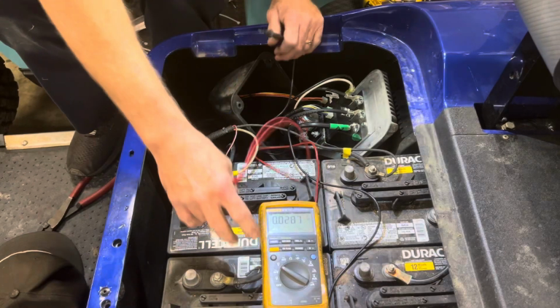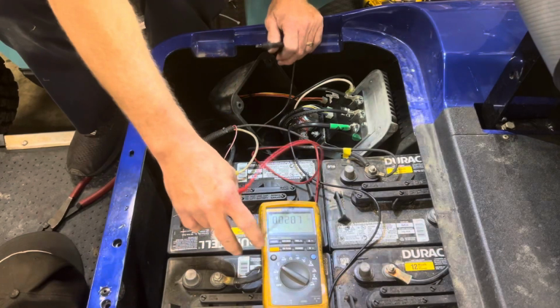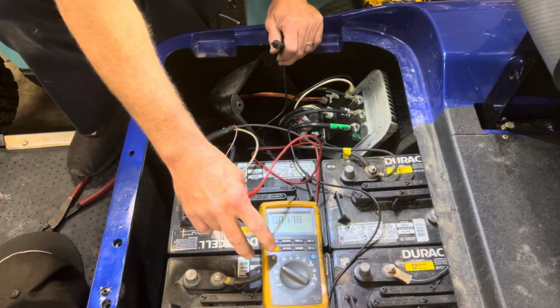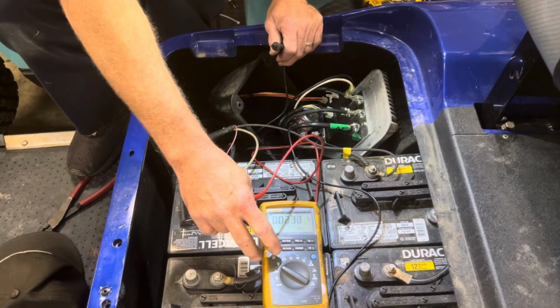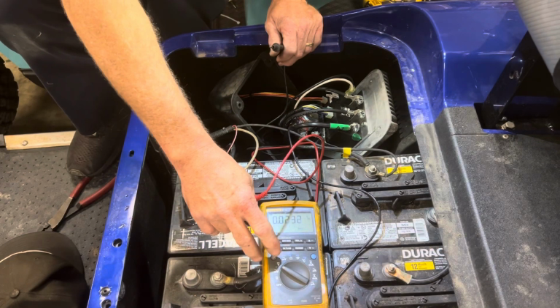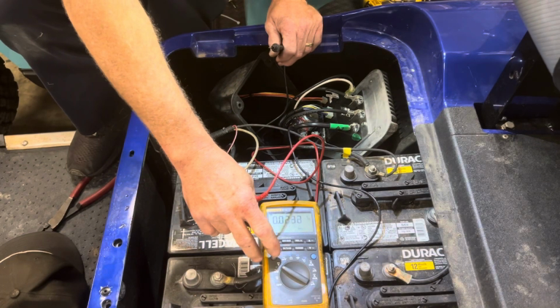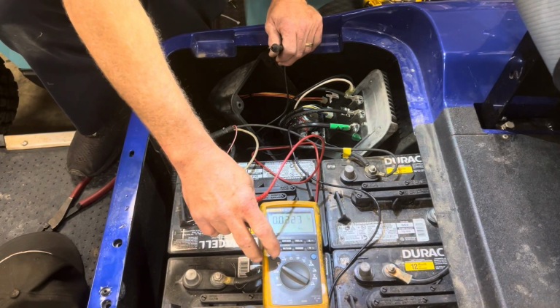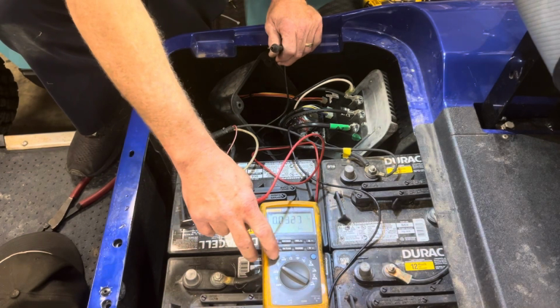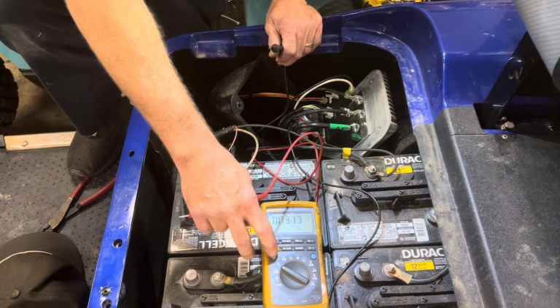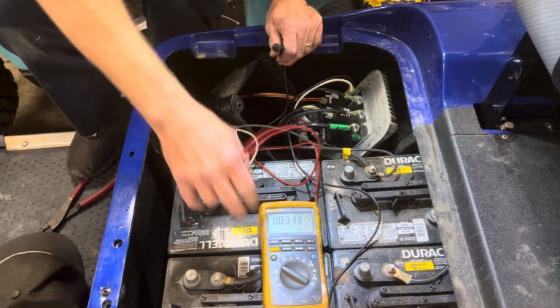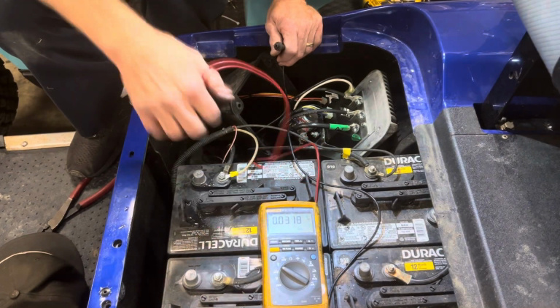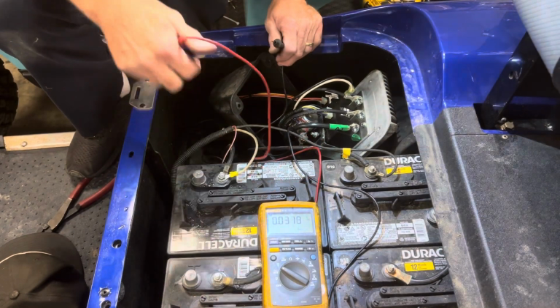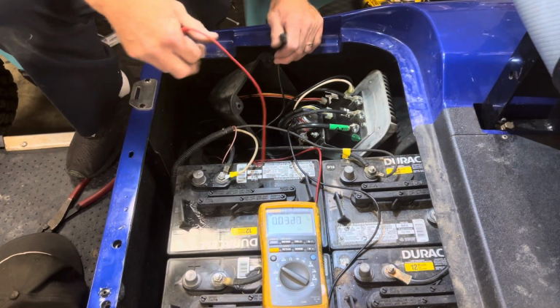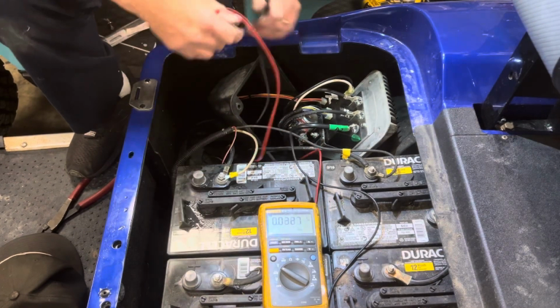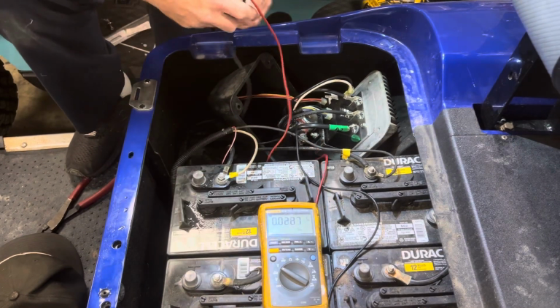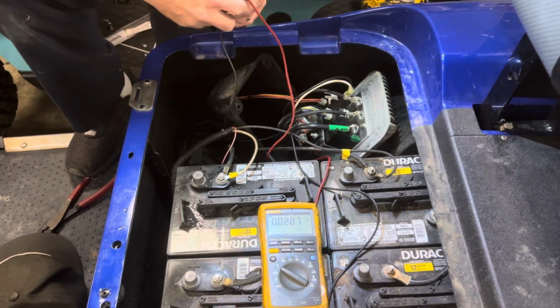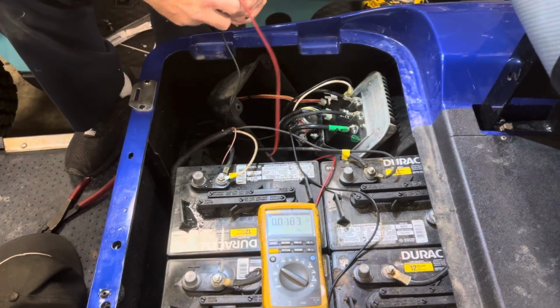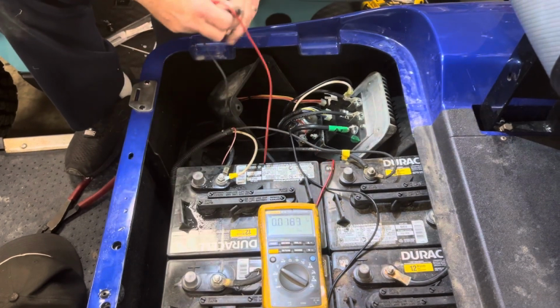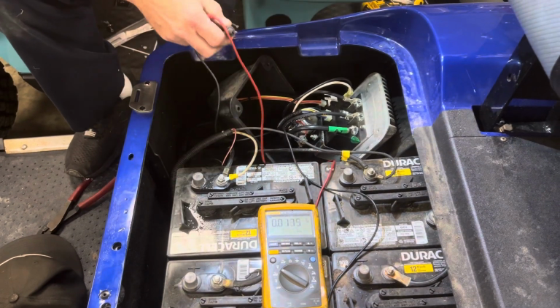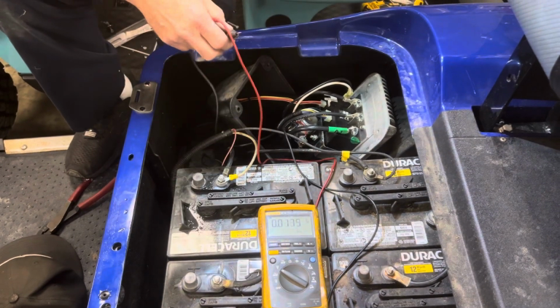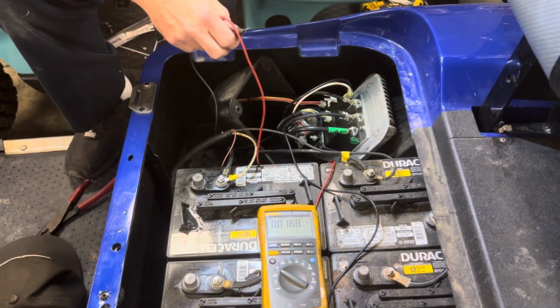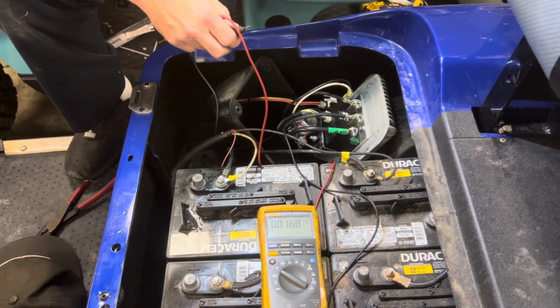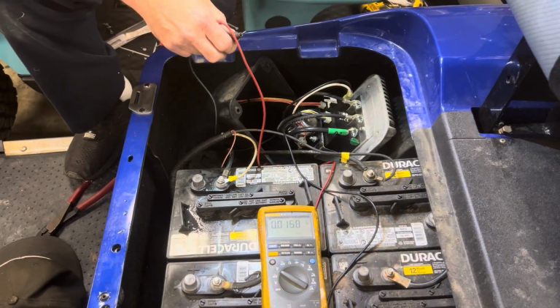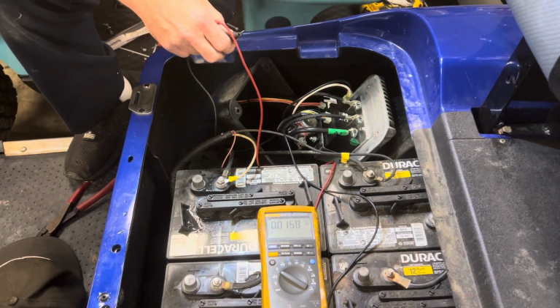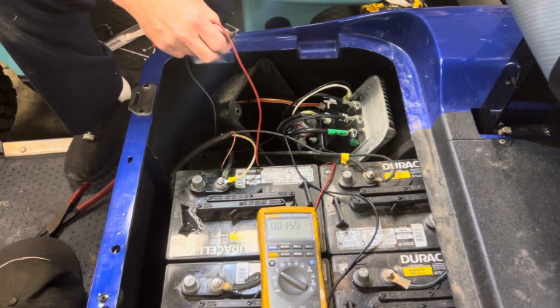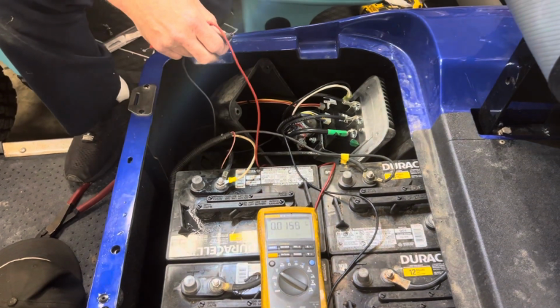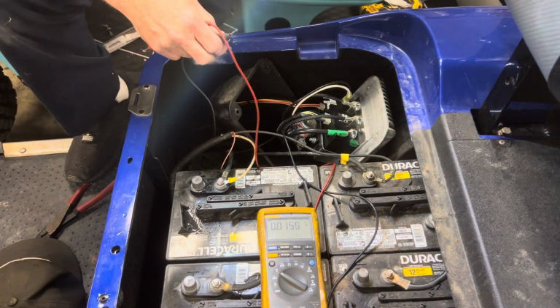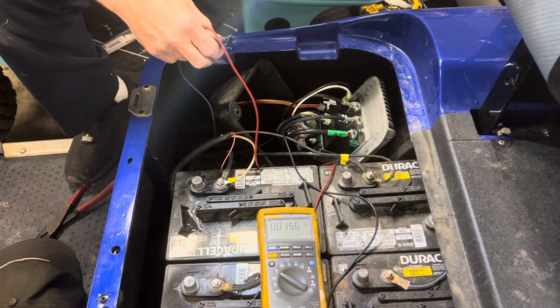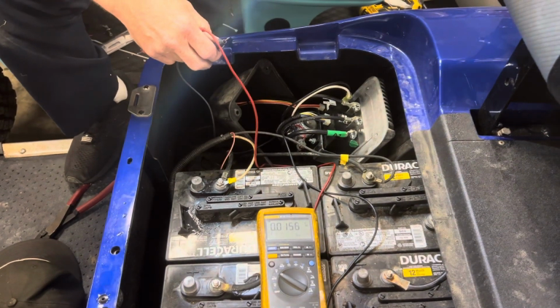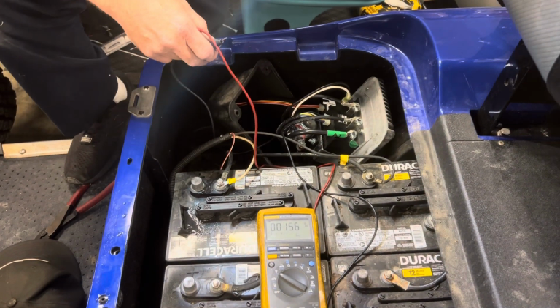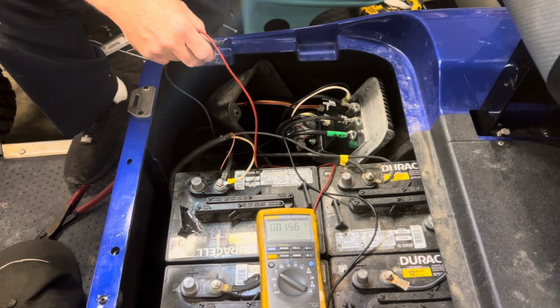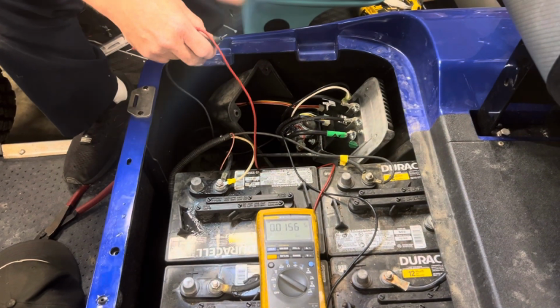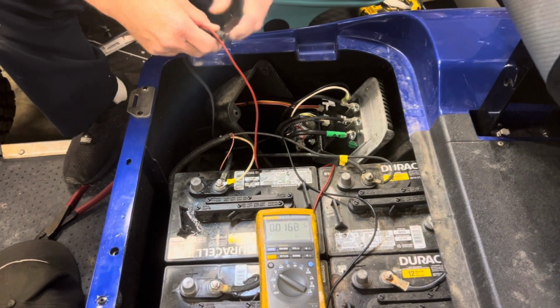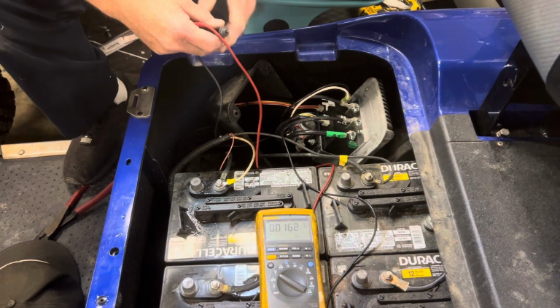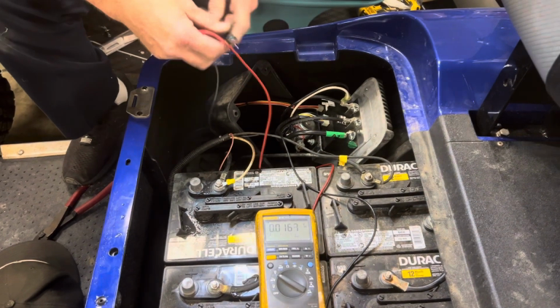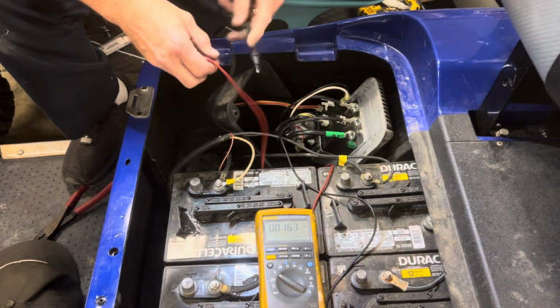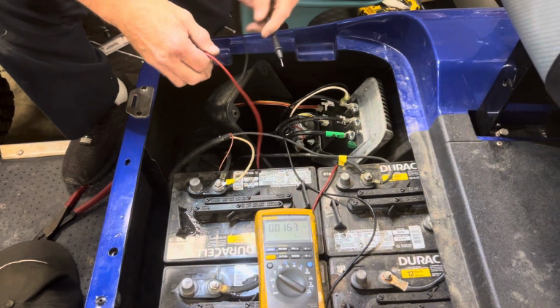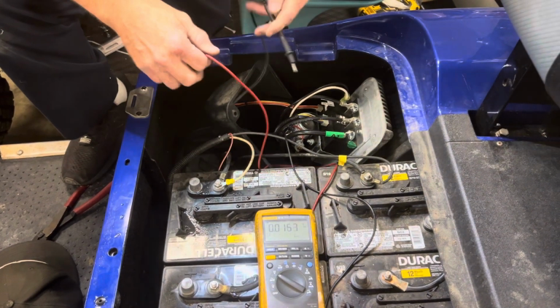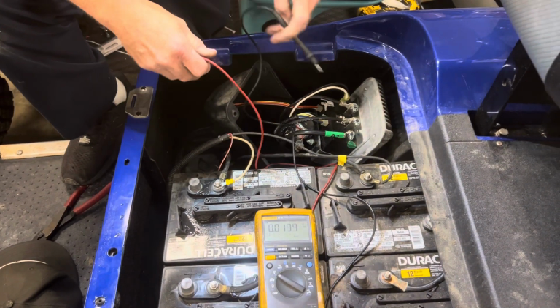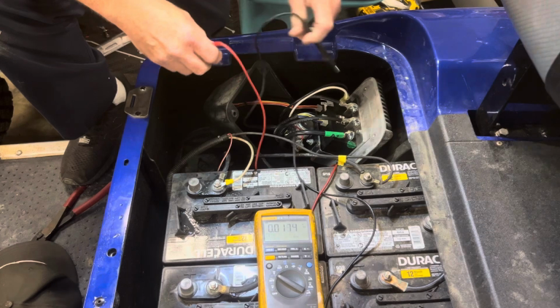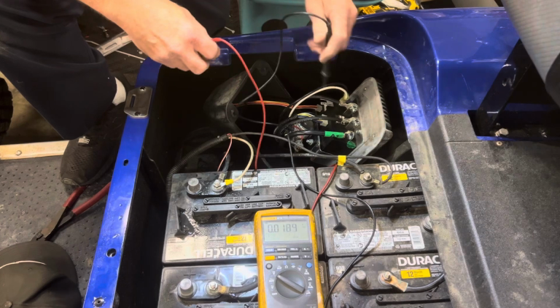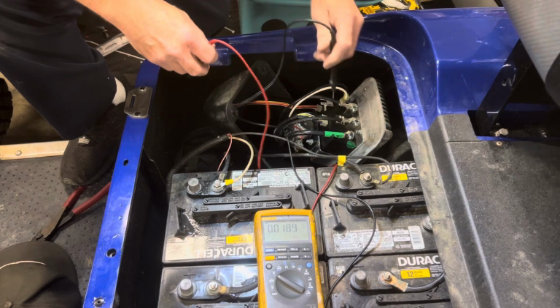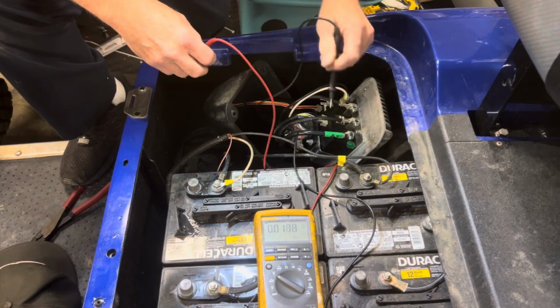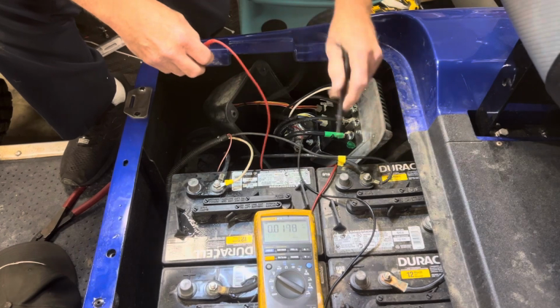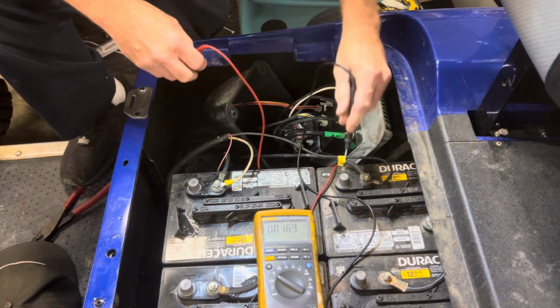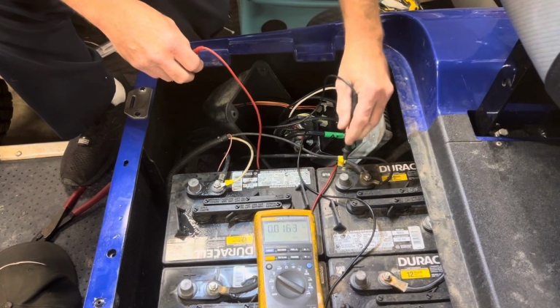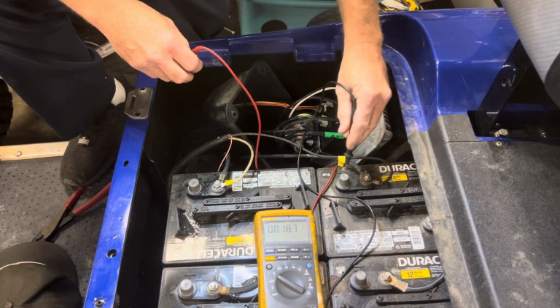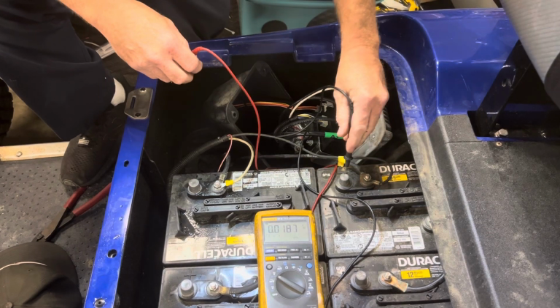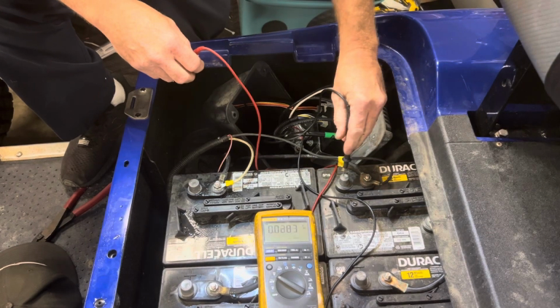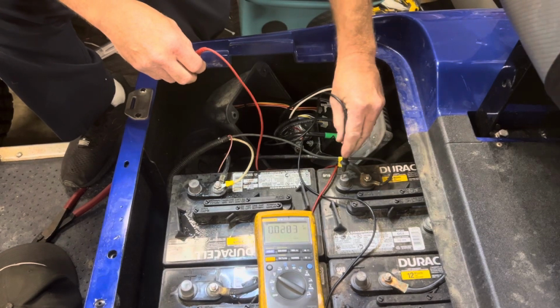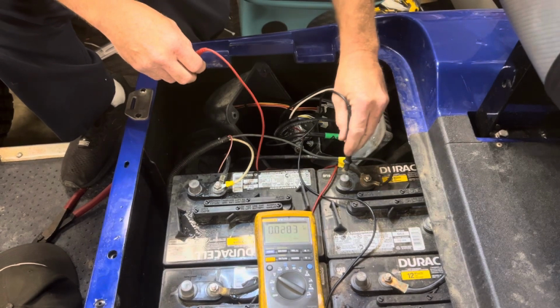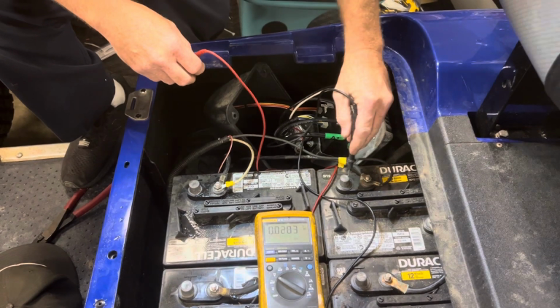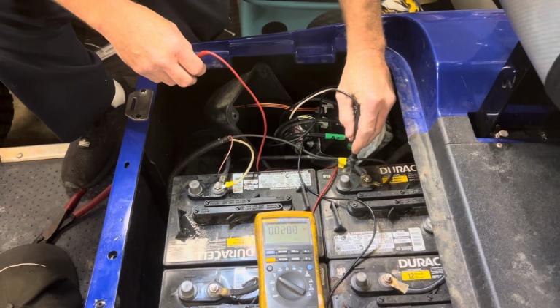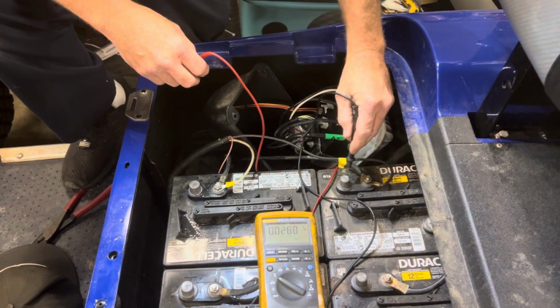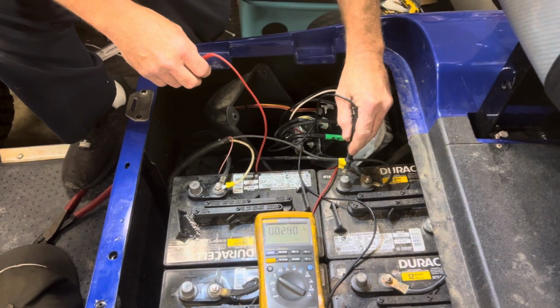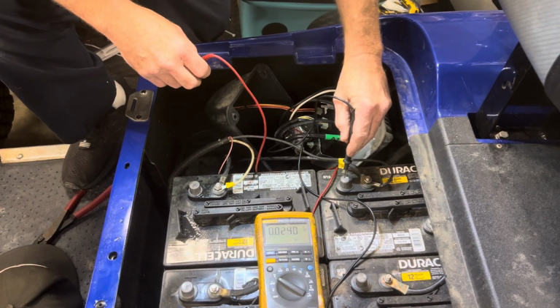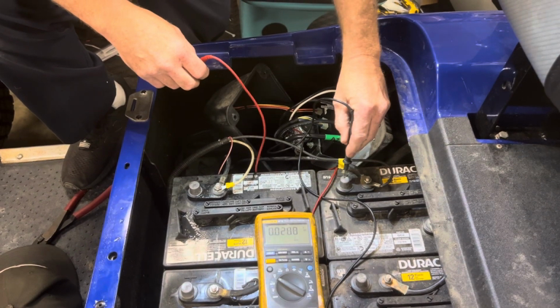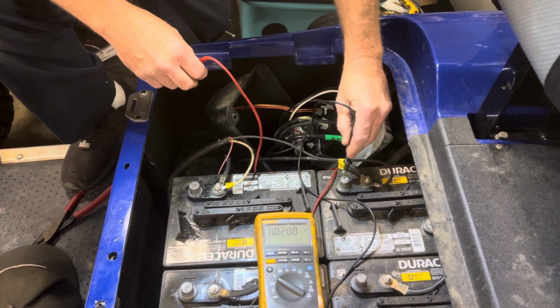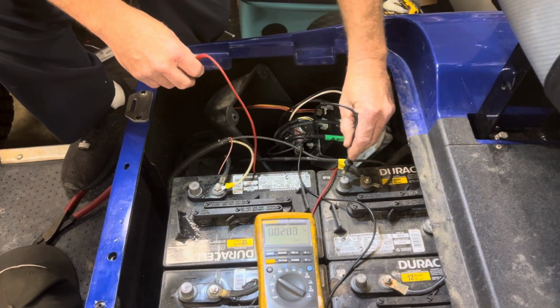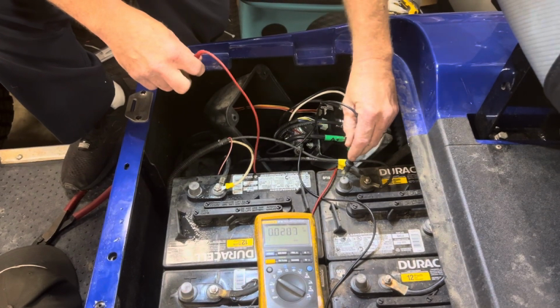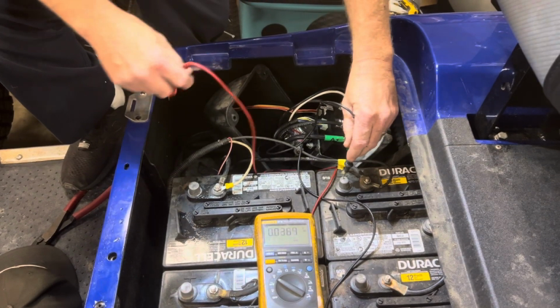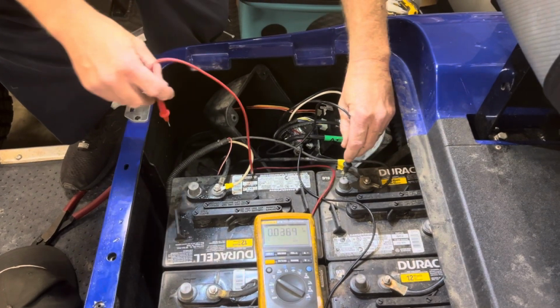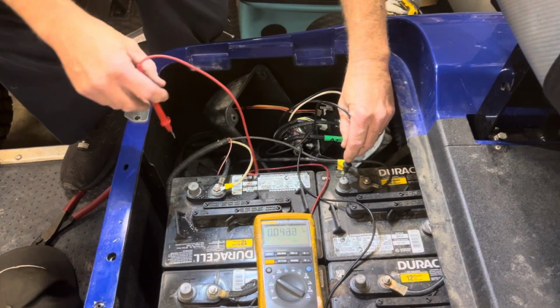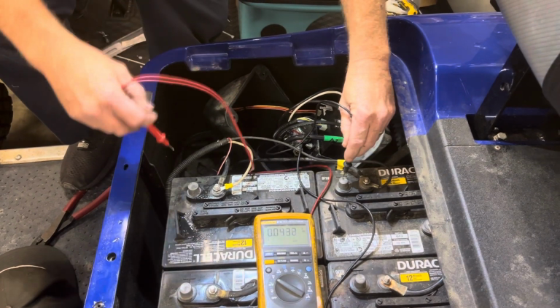Hey, hey, man. We've got an EZ-GO PDS here. It don't run. We're going to test it and see what's wrong with it. I have no clue what's wrong with it, but we're going to figure it out.